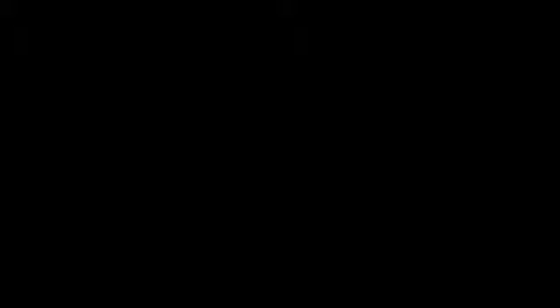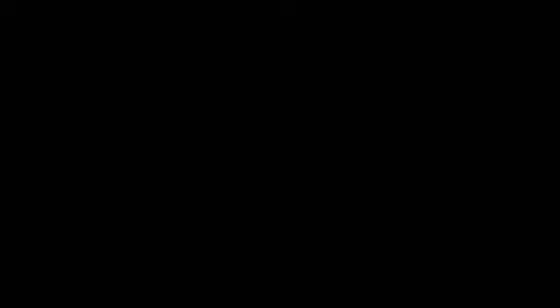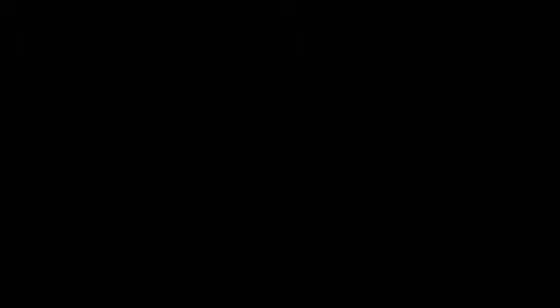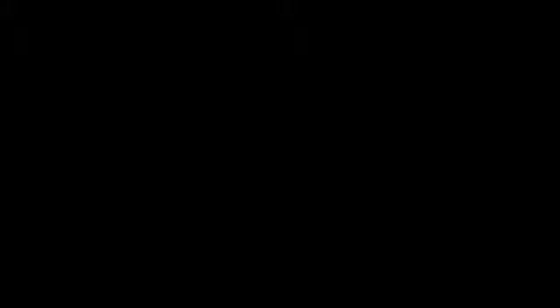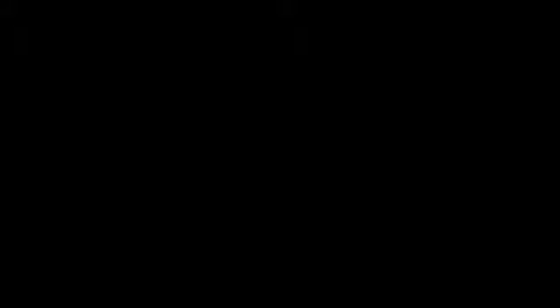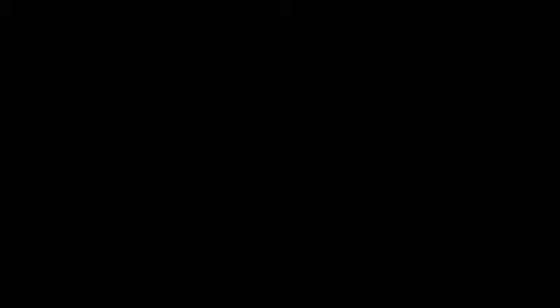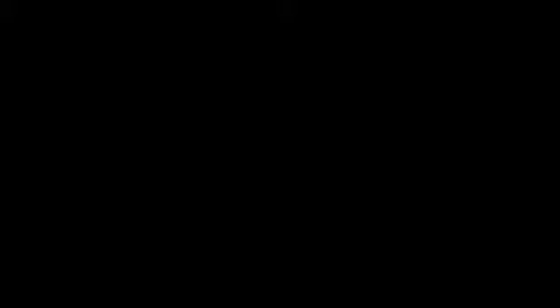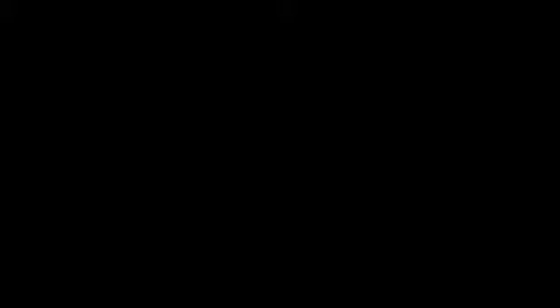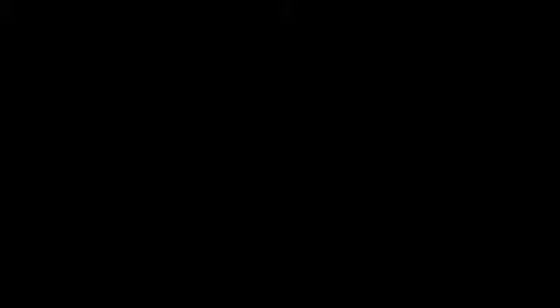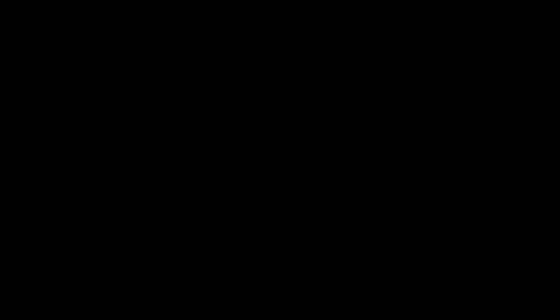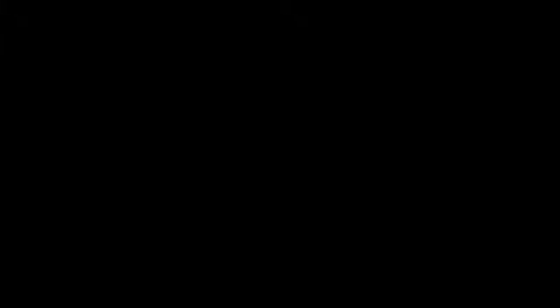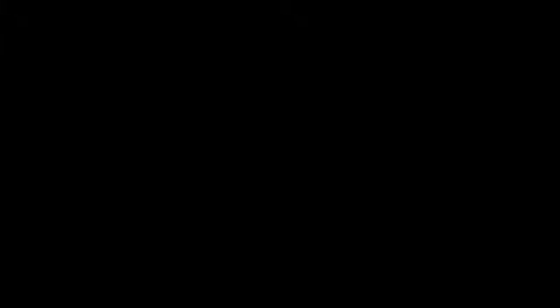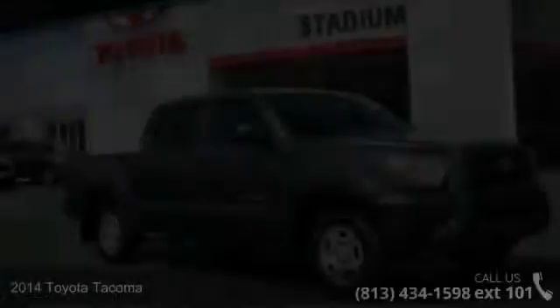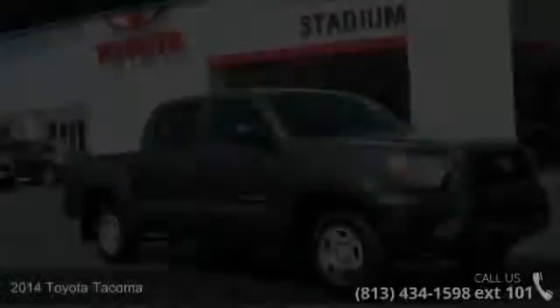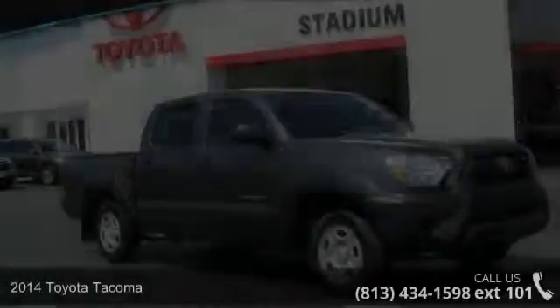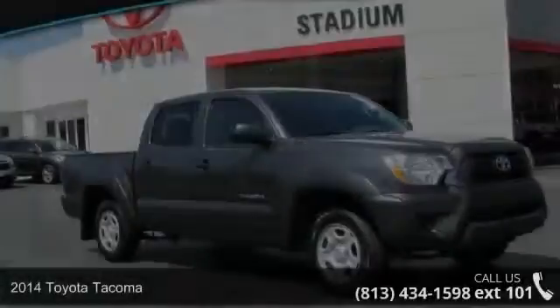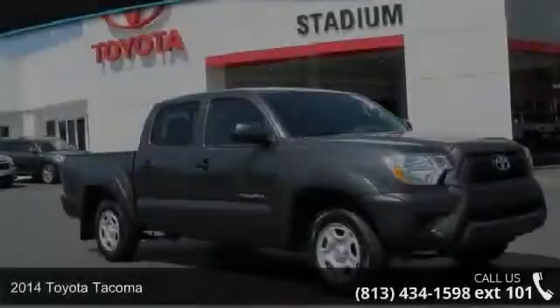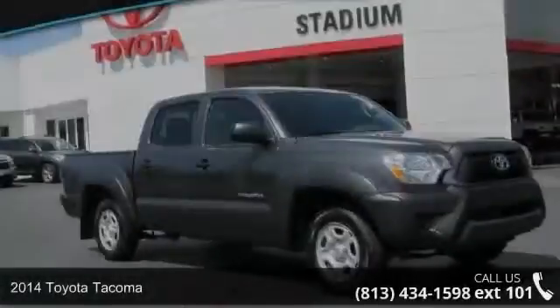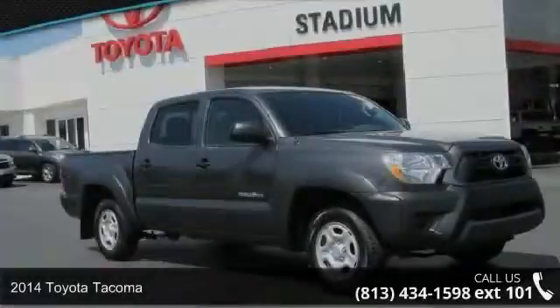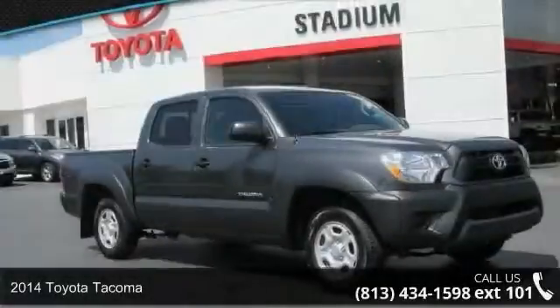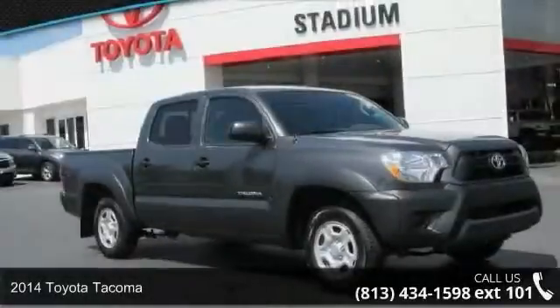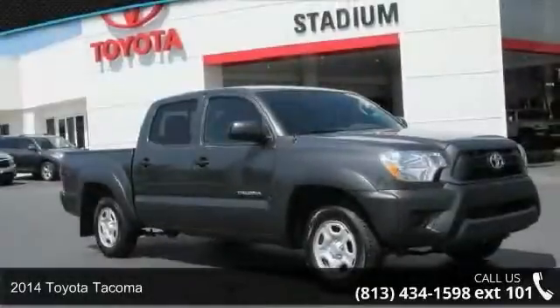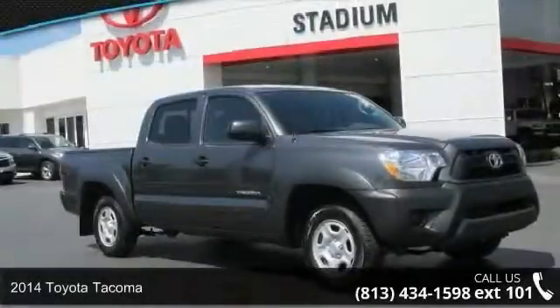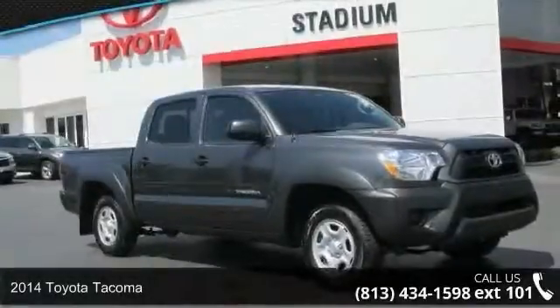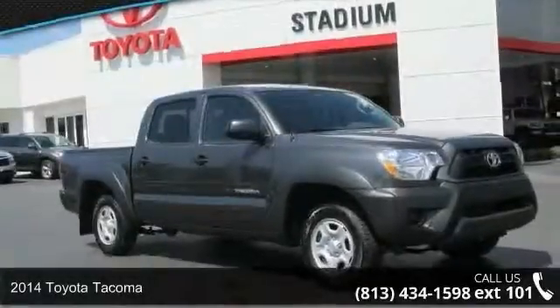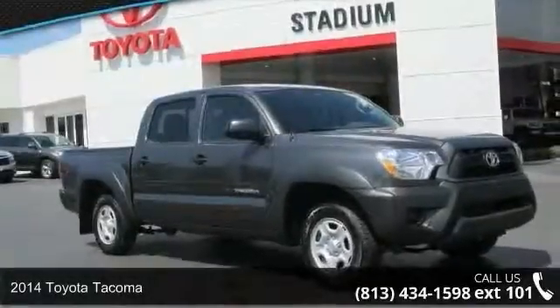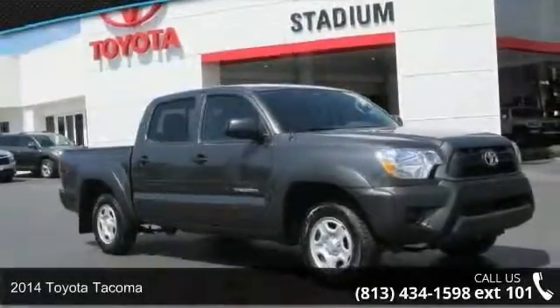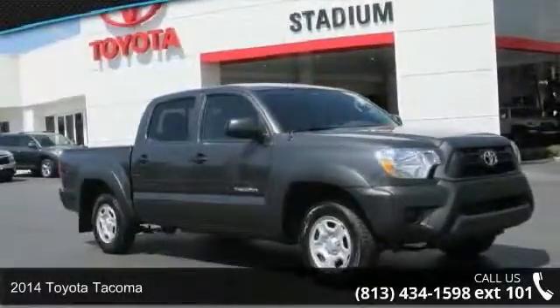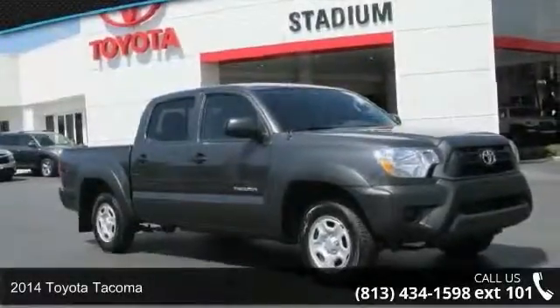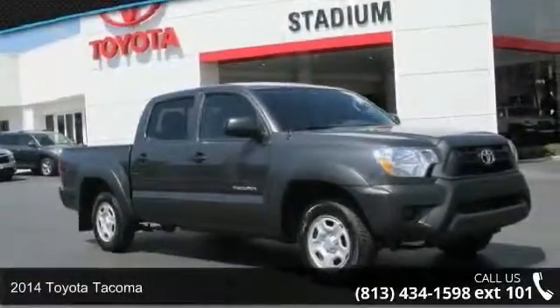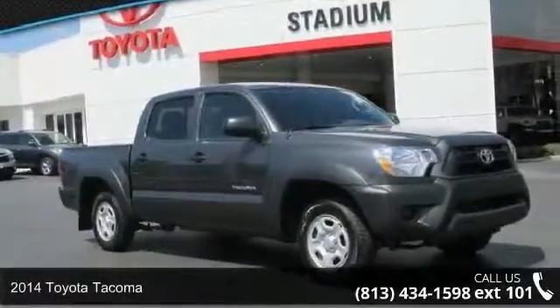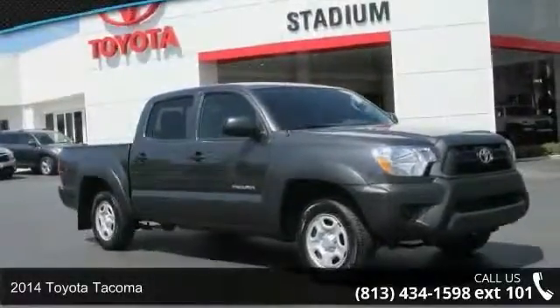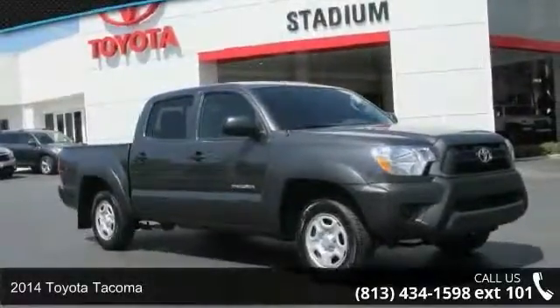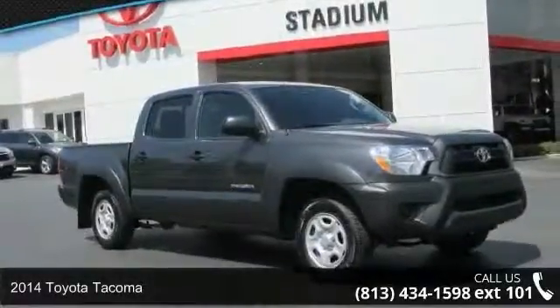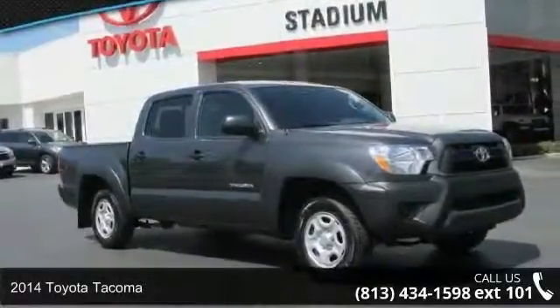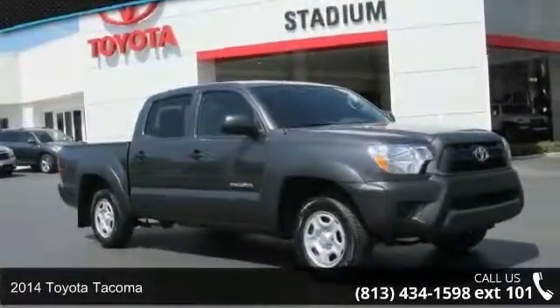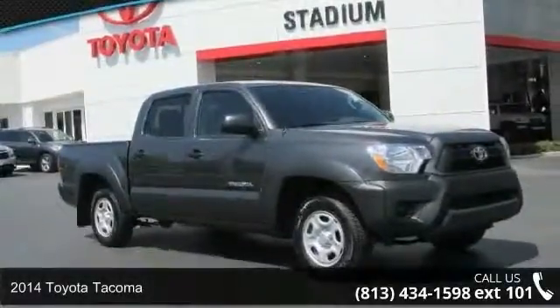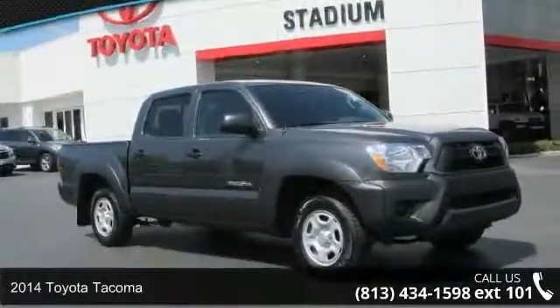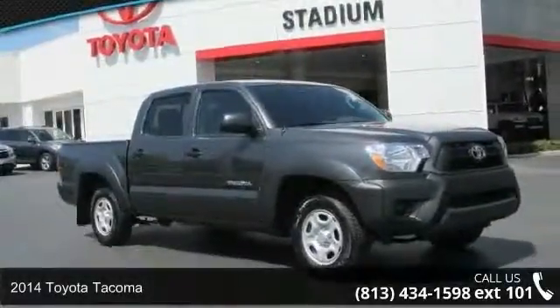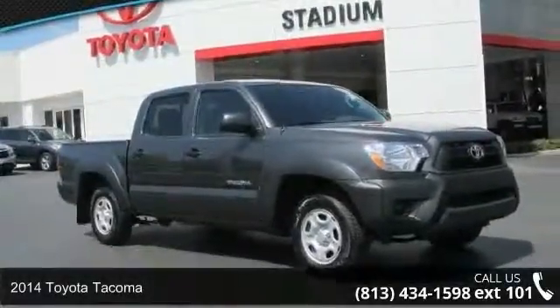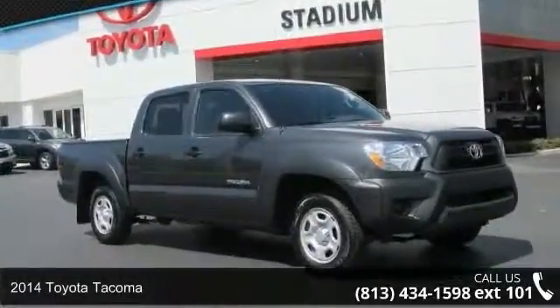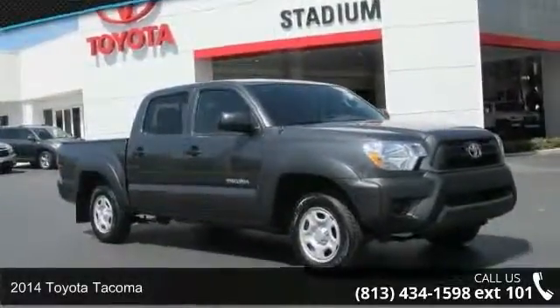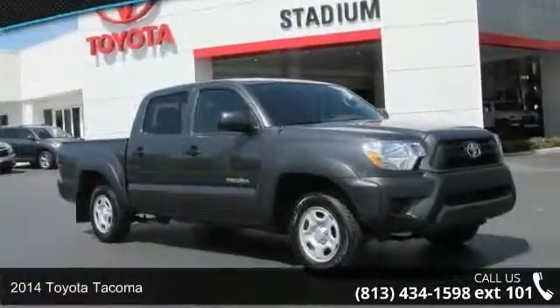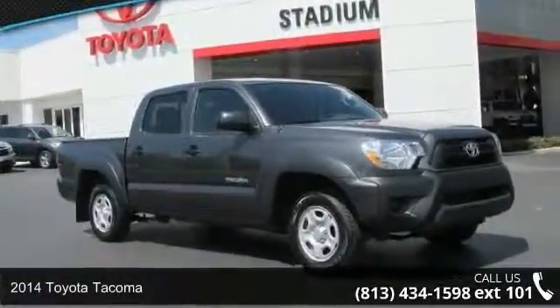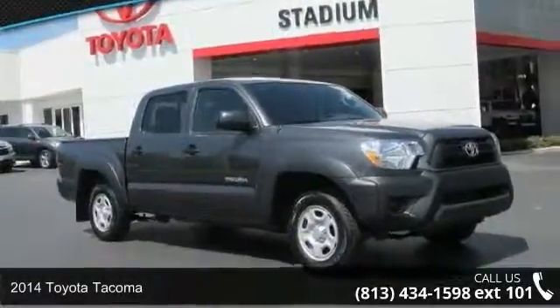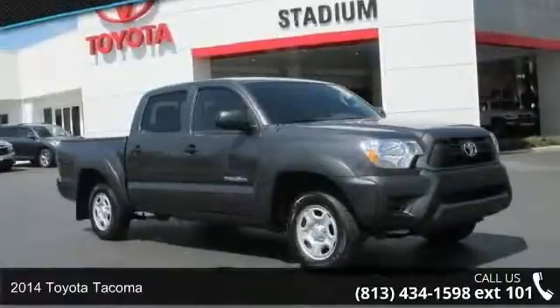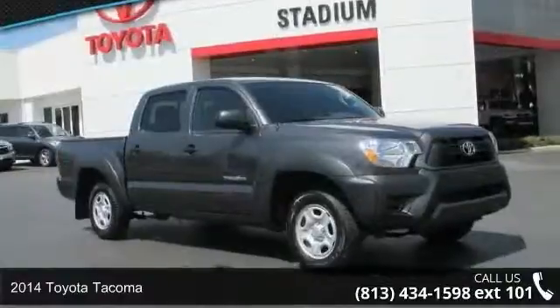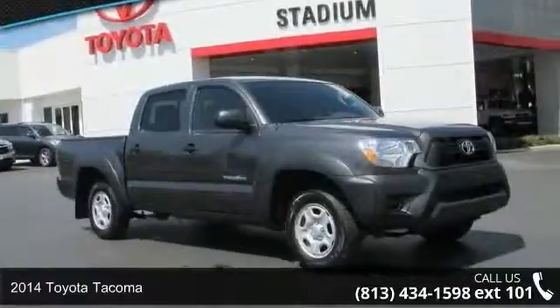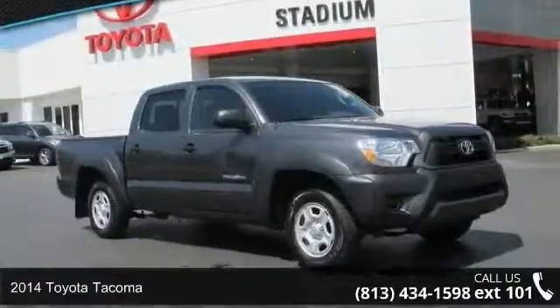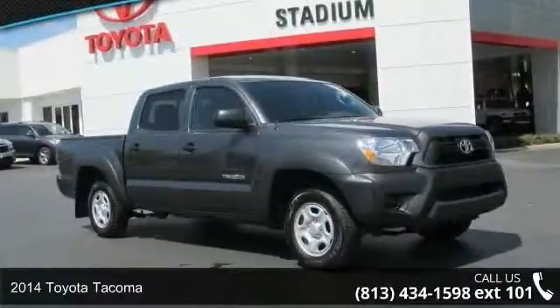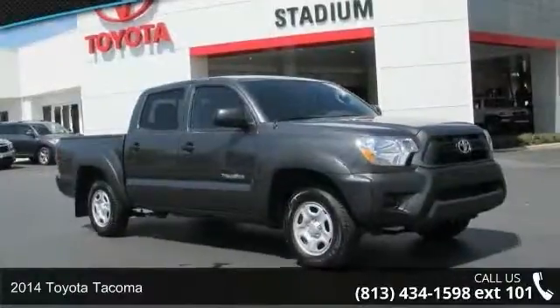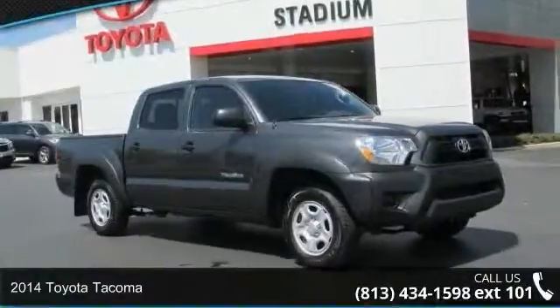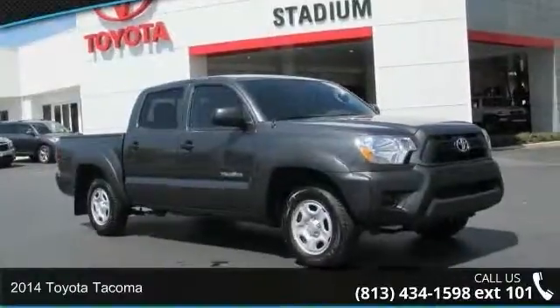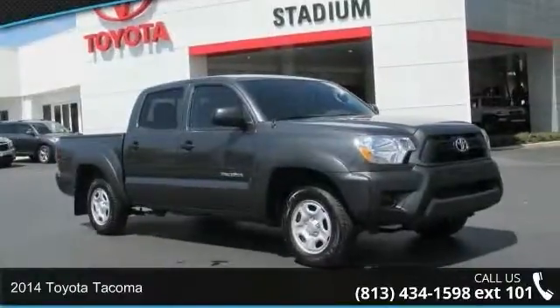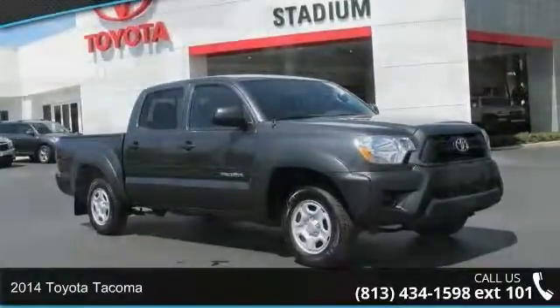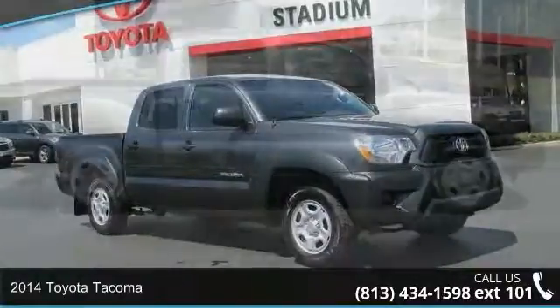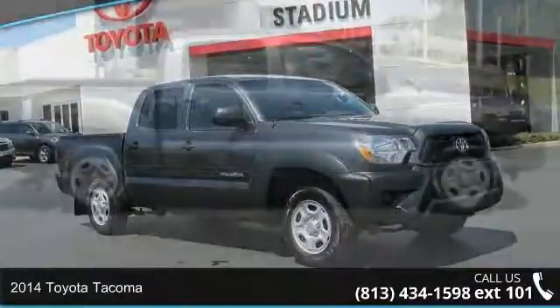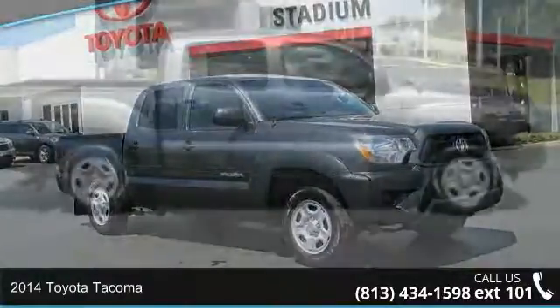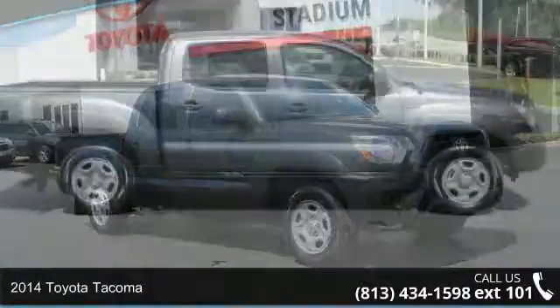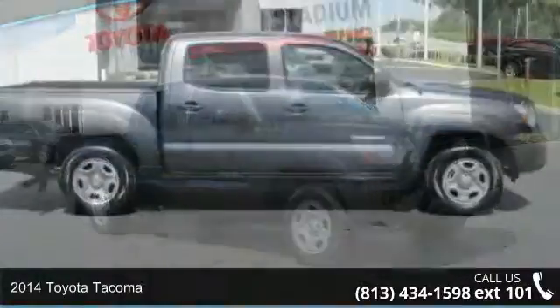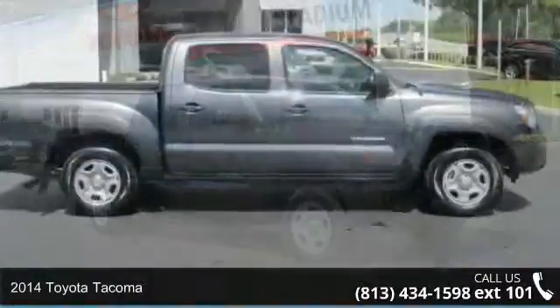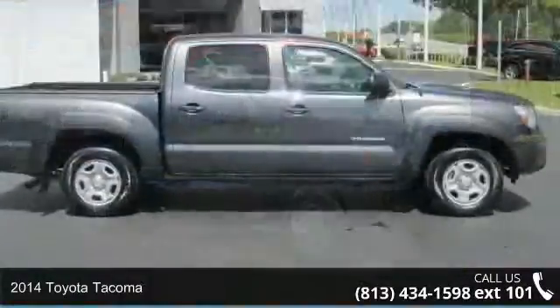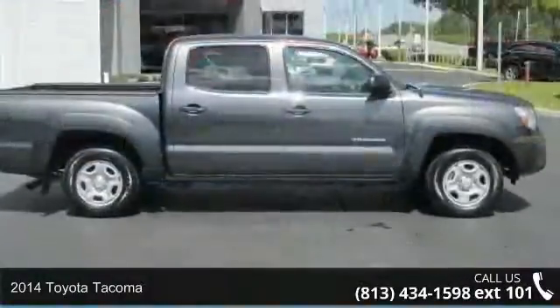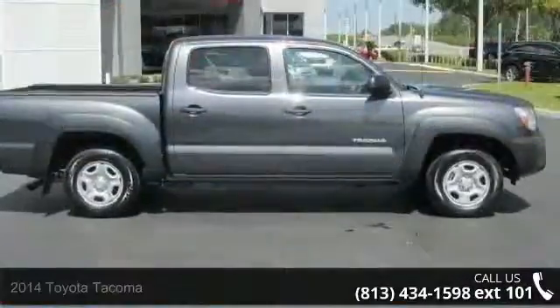Check out this 2014 Toyota Tacoma. If you are looking for an automobile with great features, look no further.